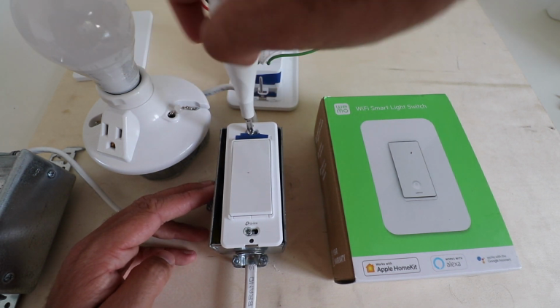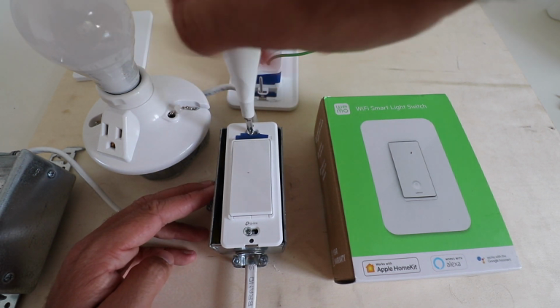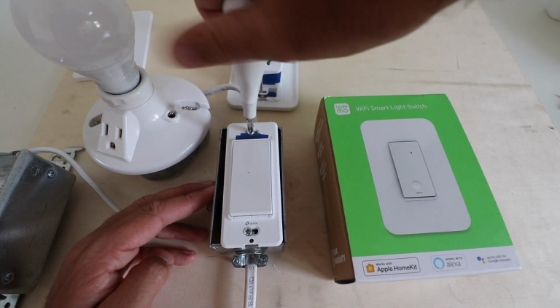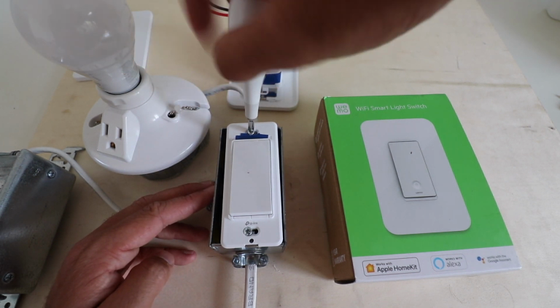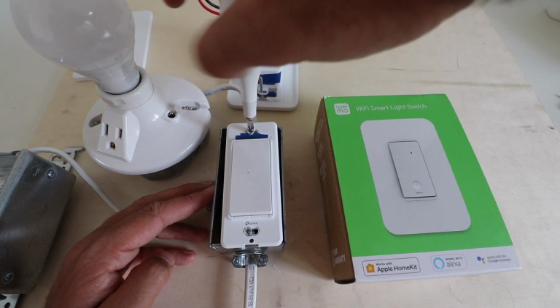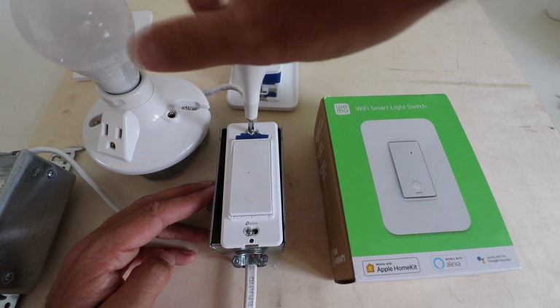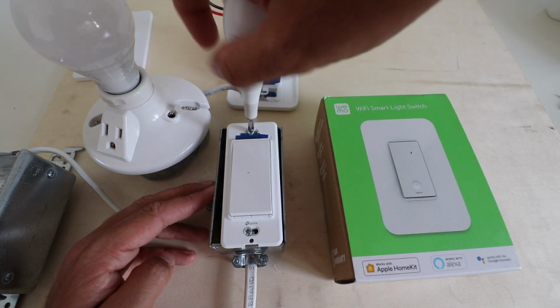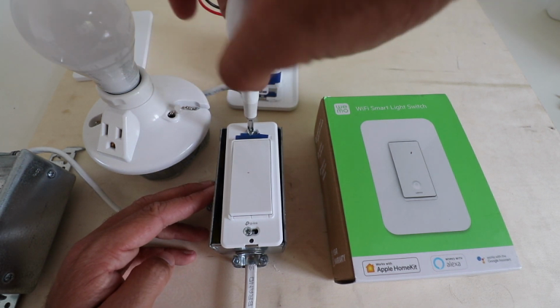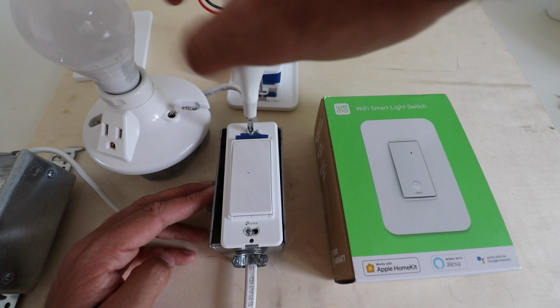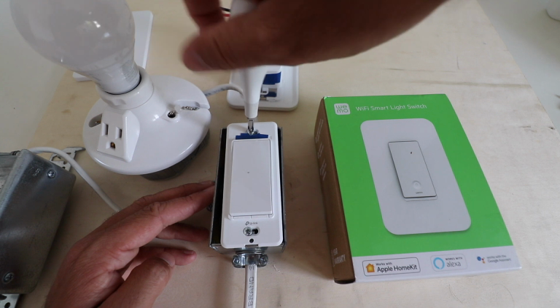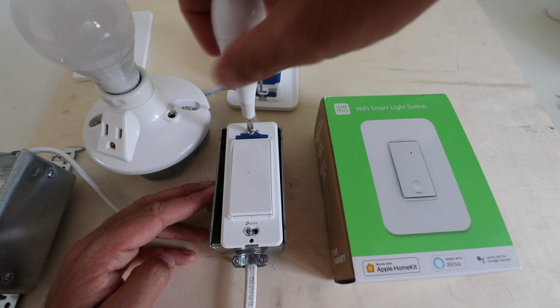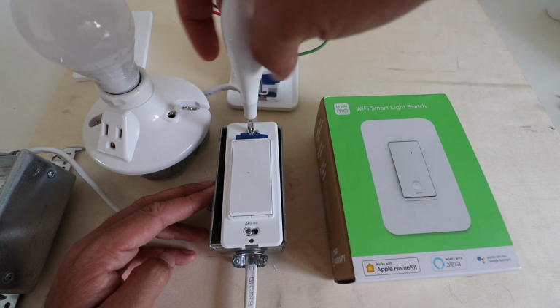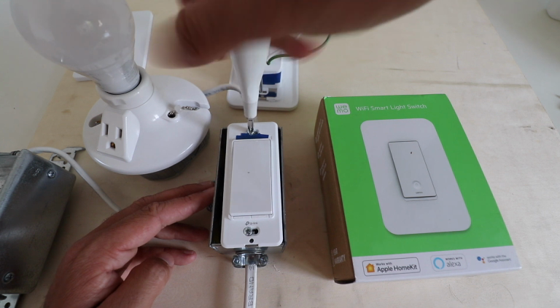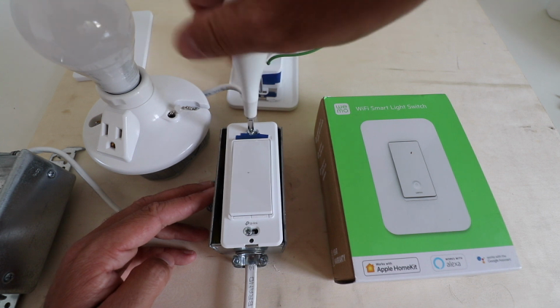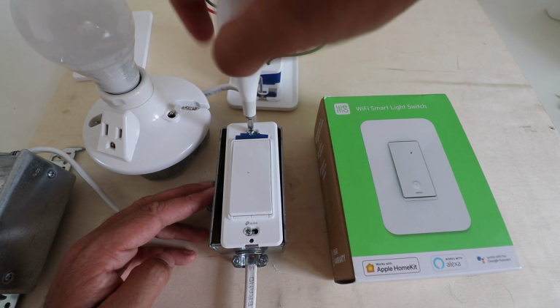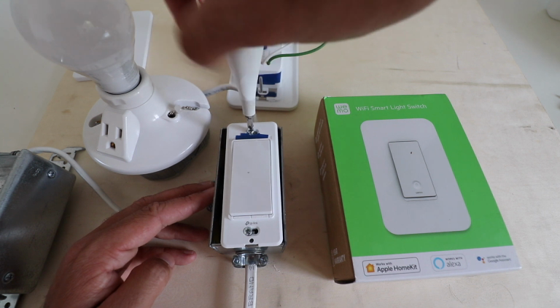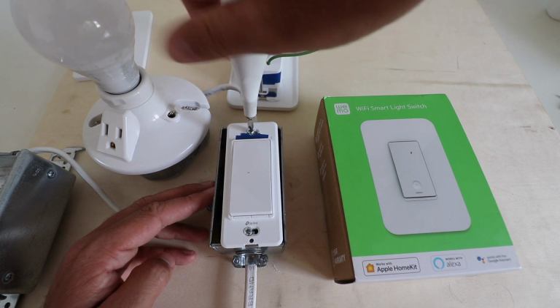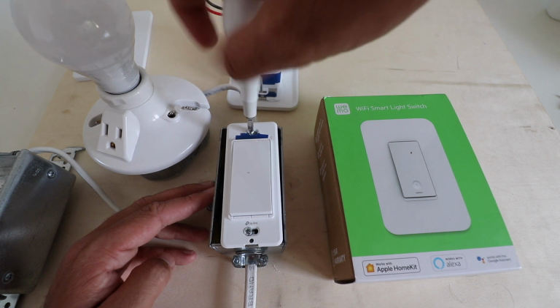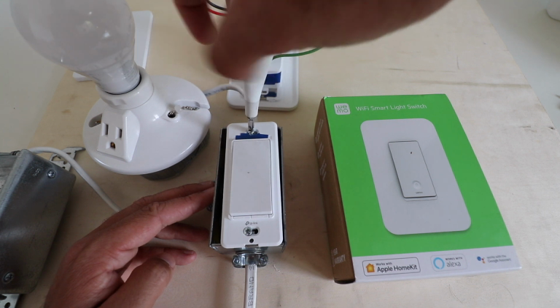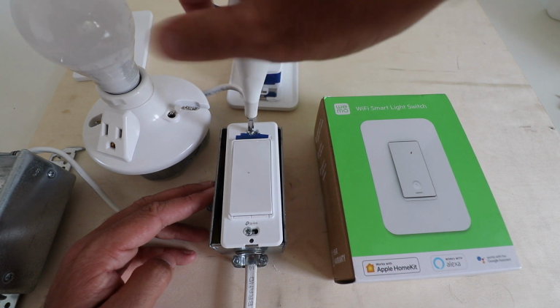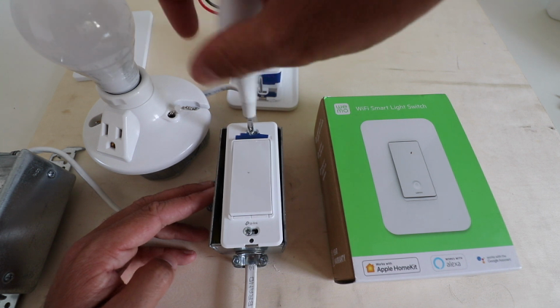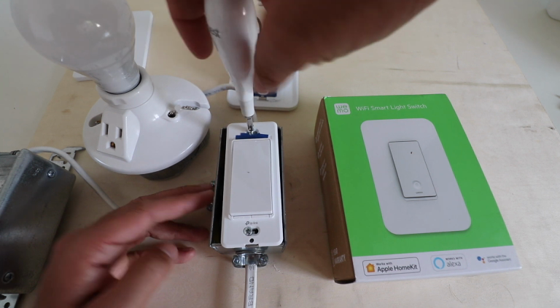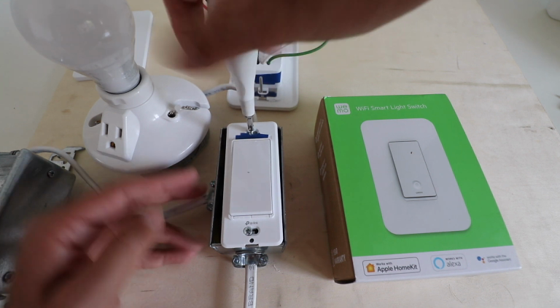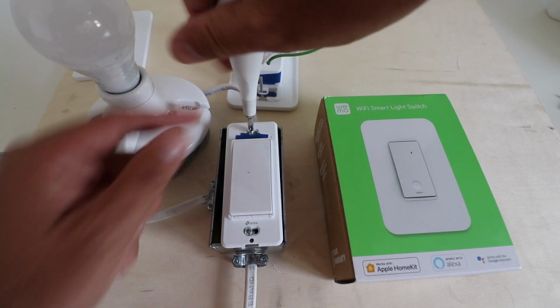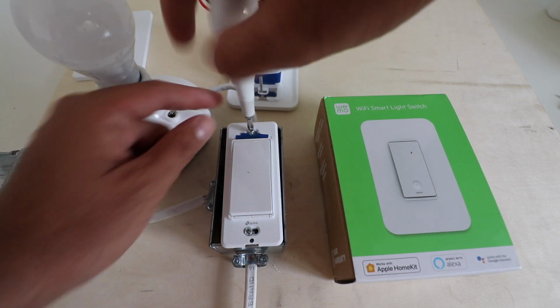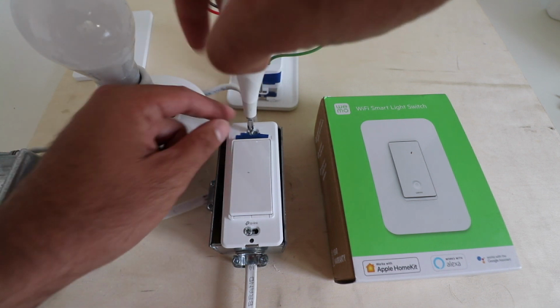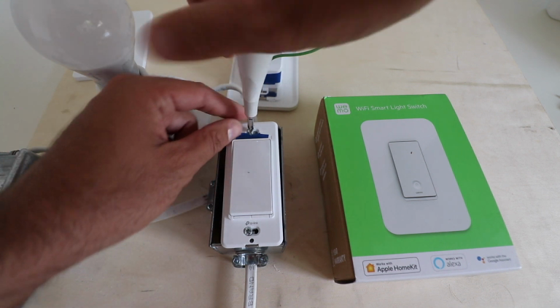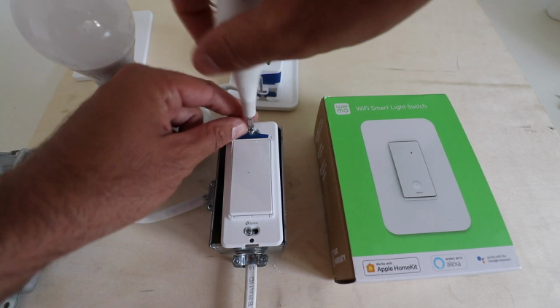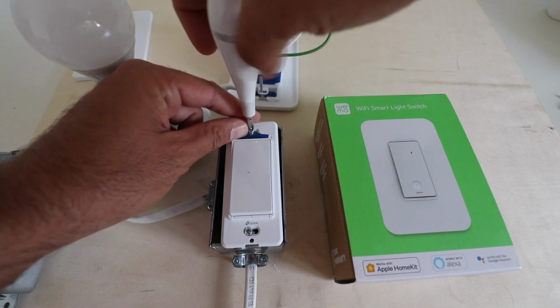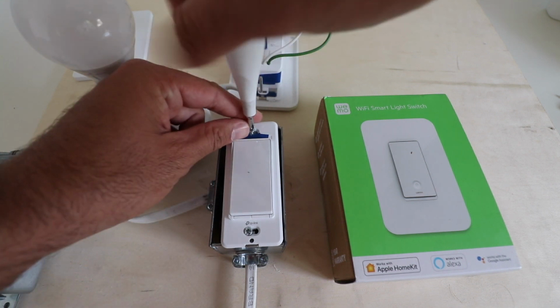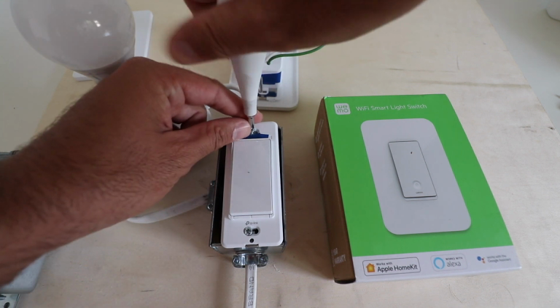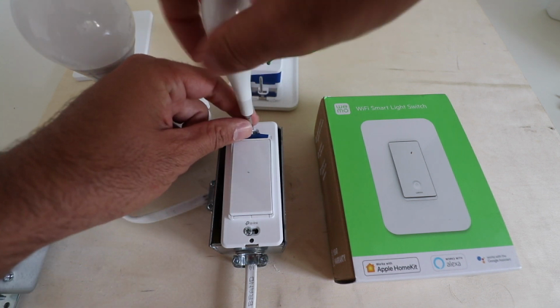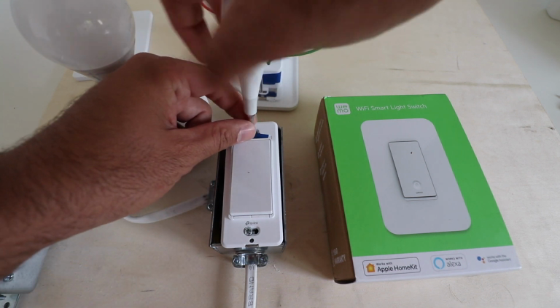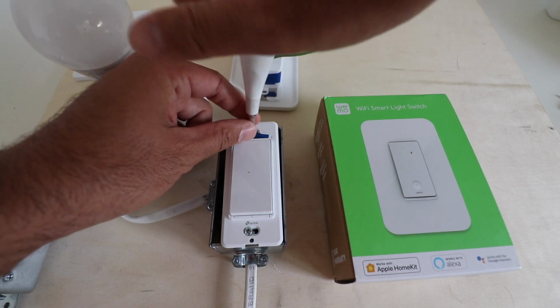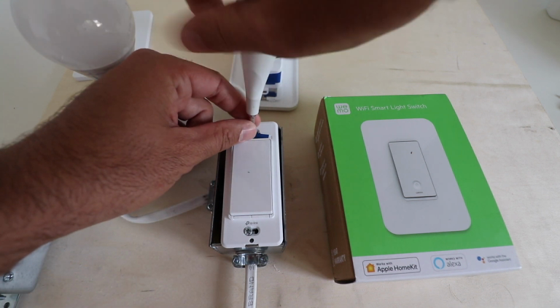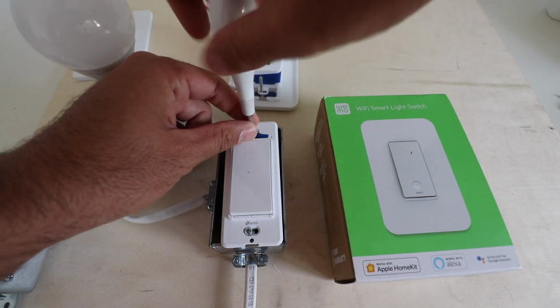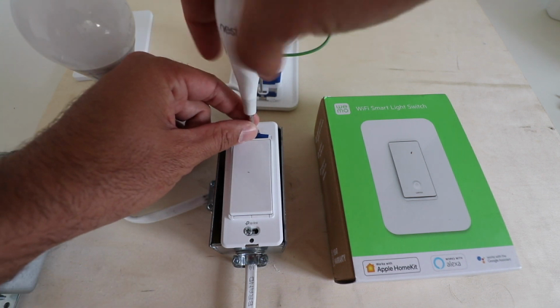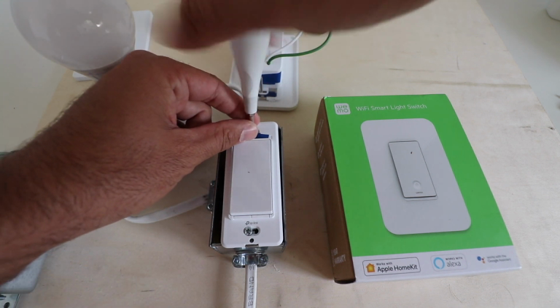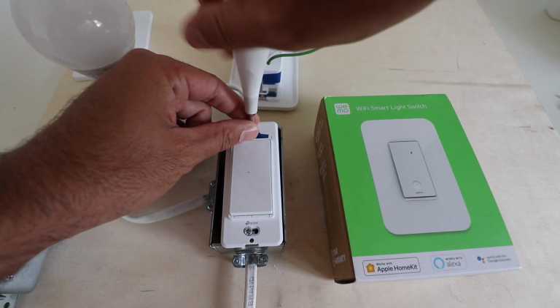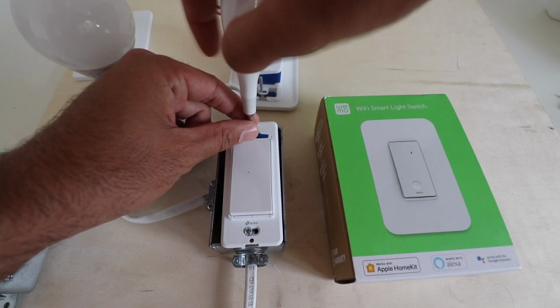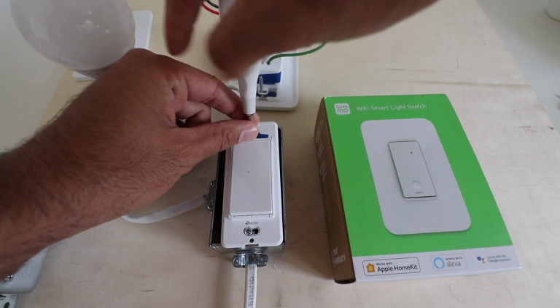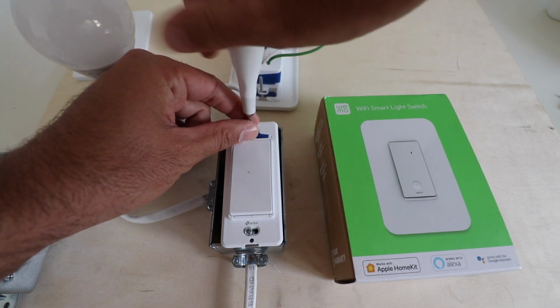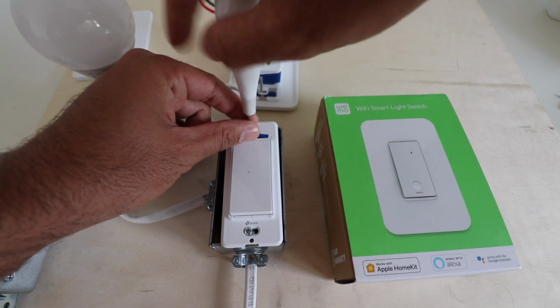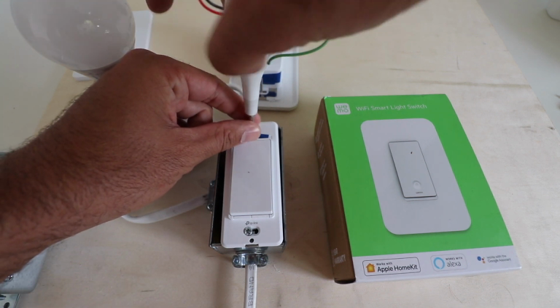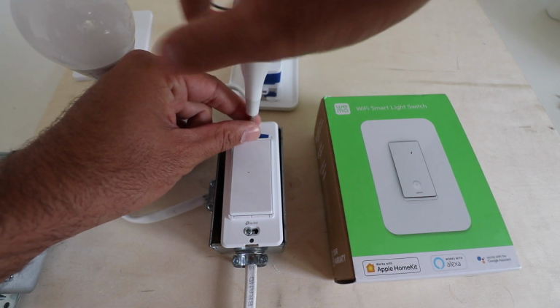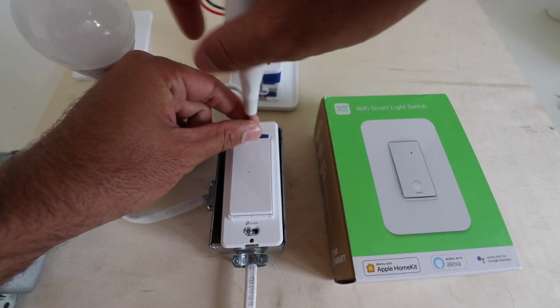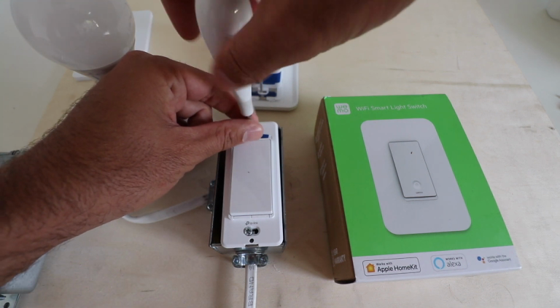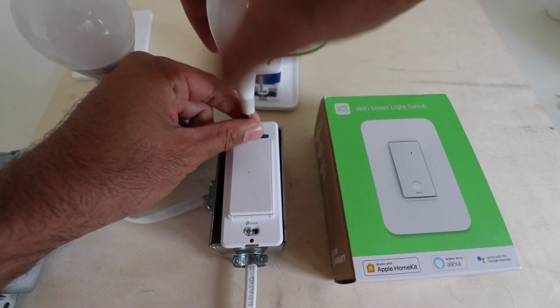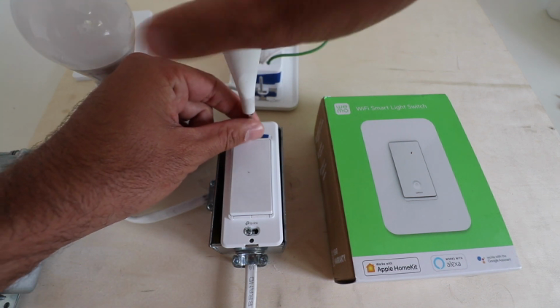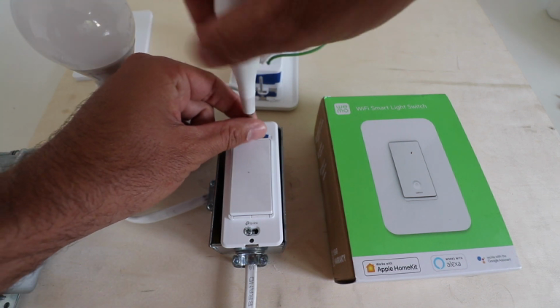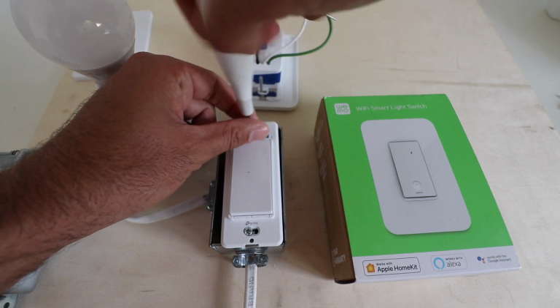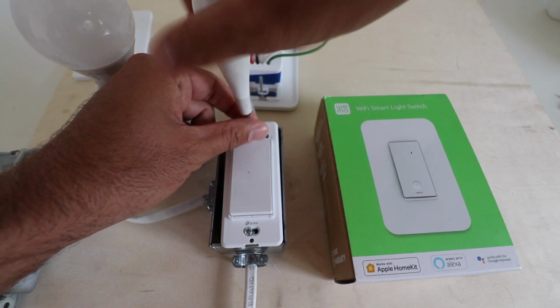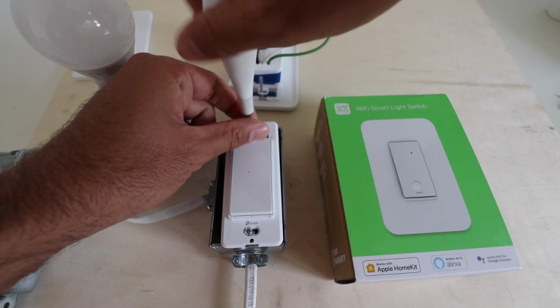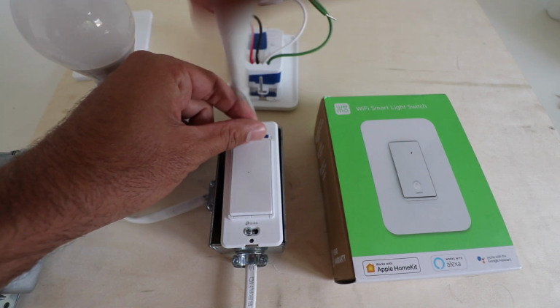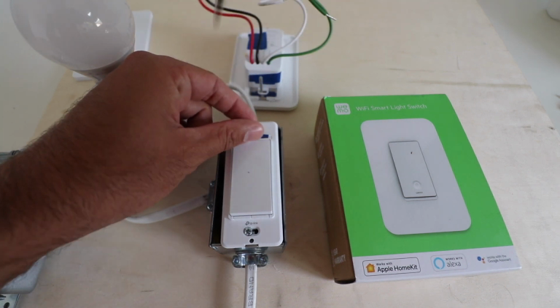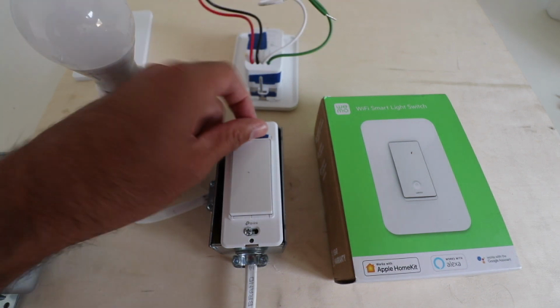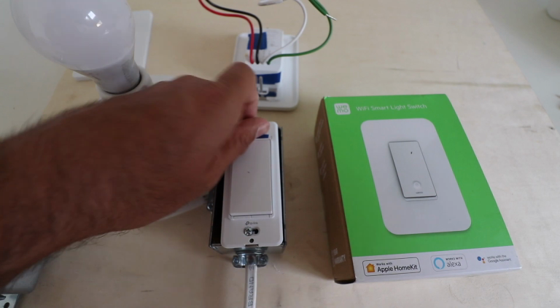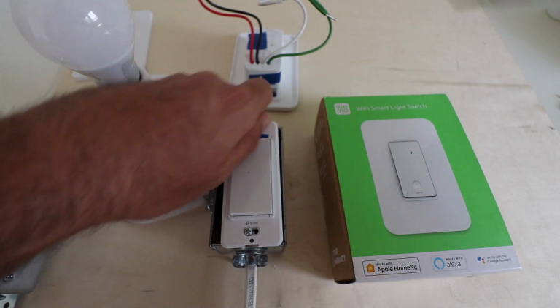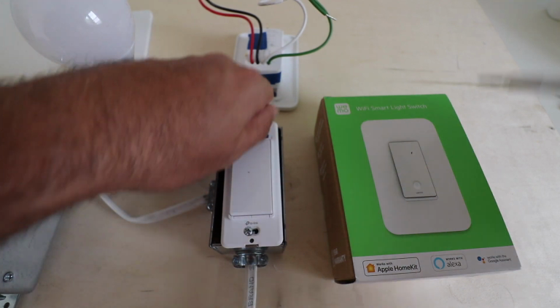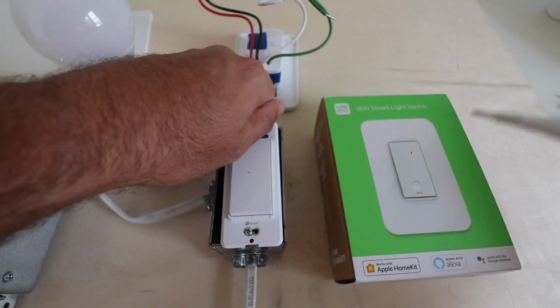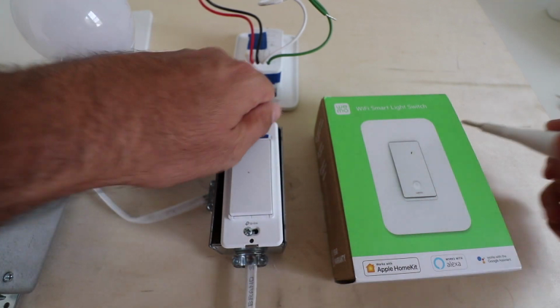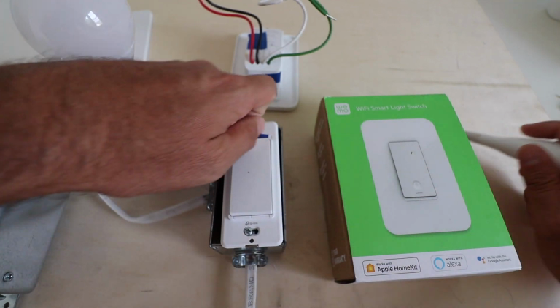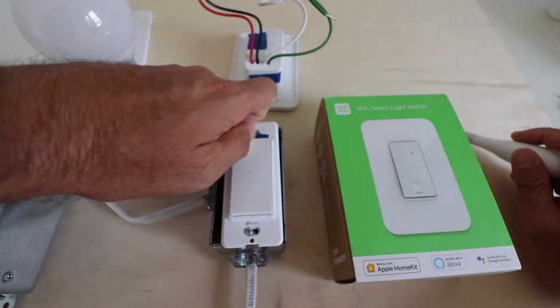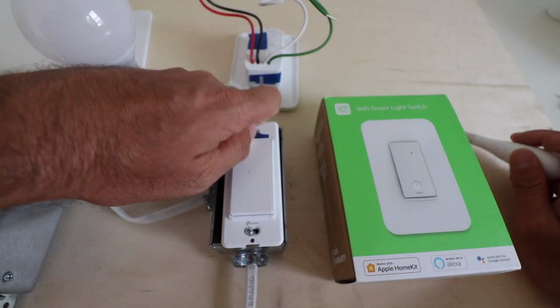More than anything, when you're working on a smart home device or with electrical, confirm the power is off and make sure that you are being safe.